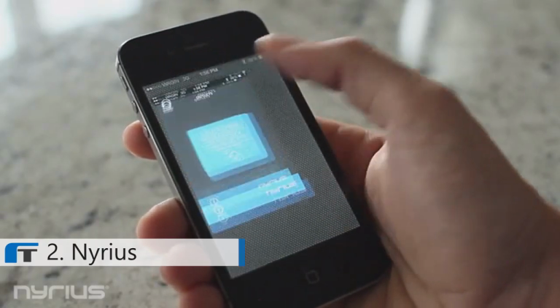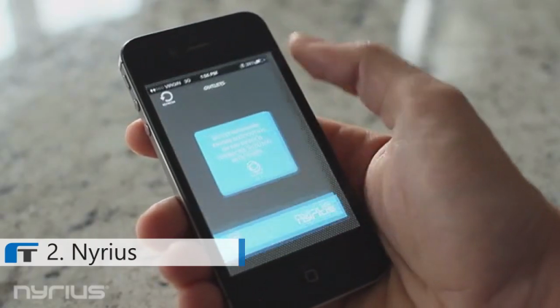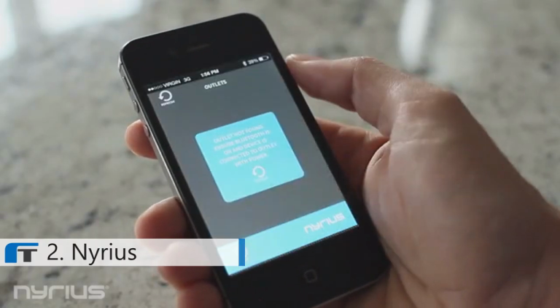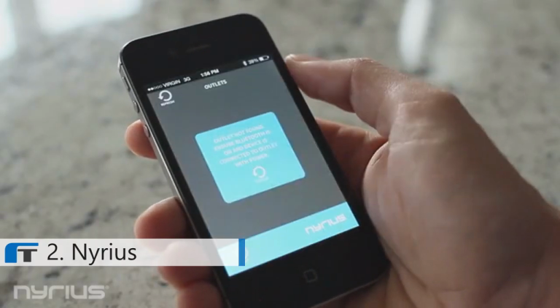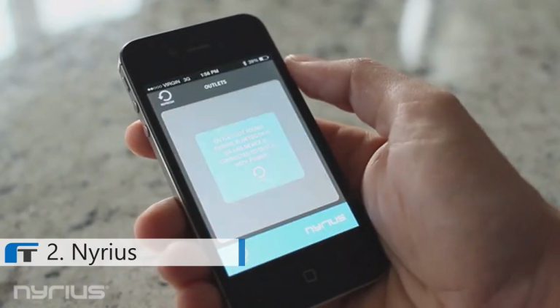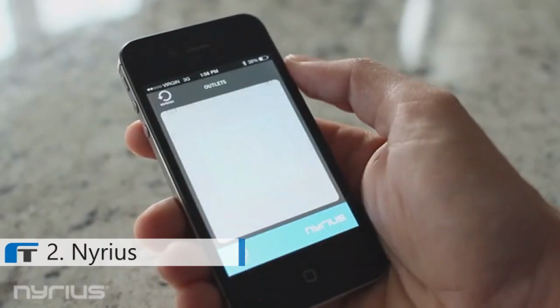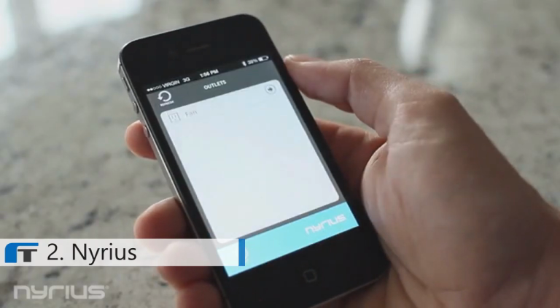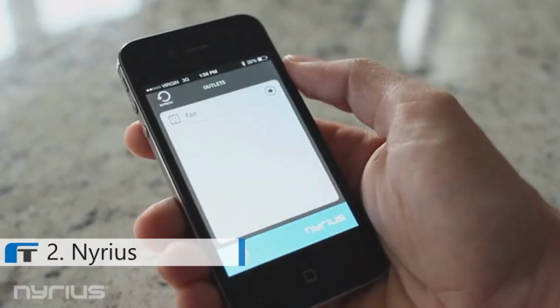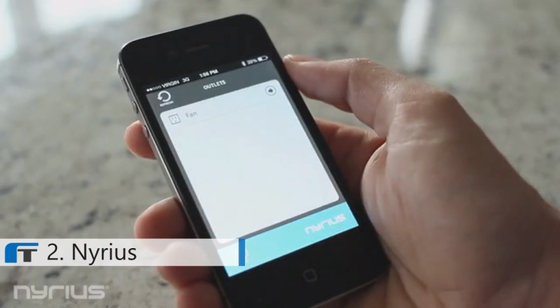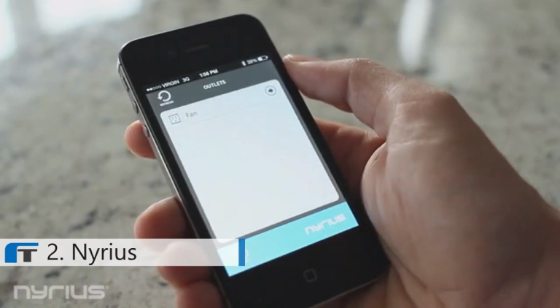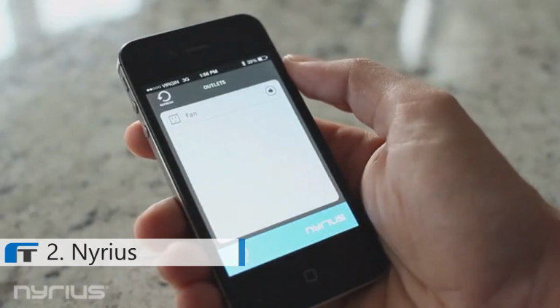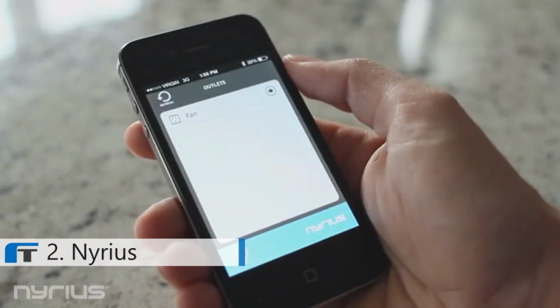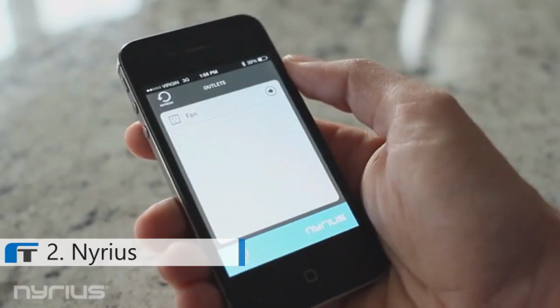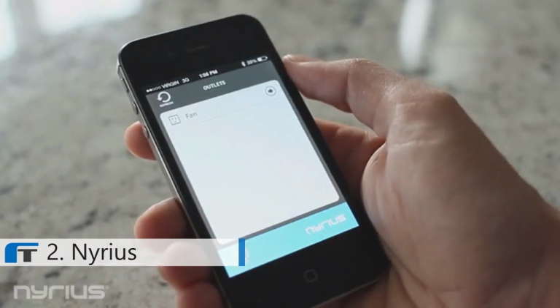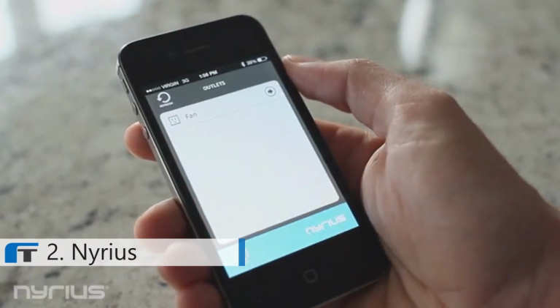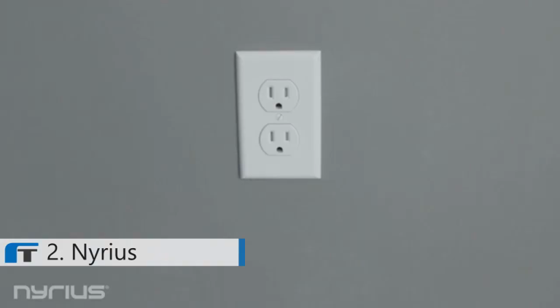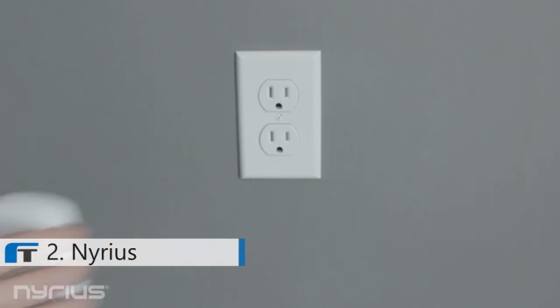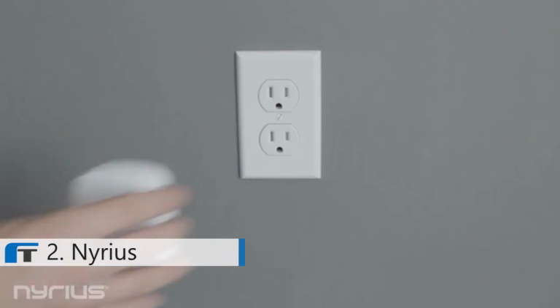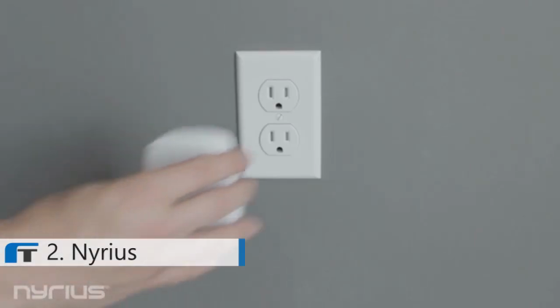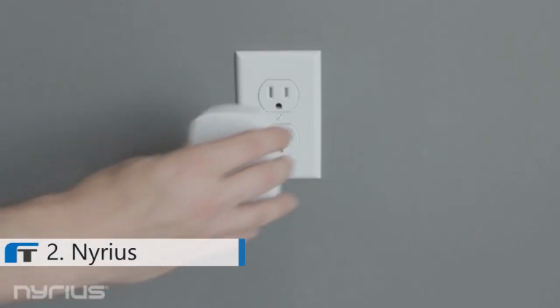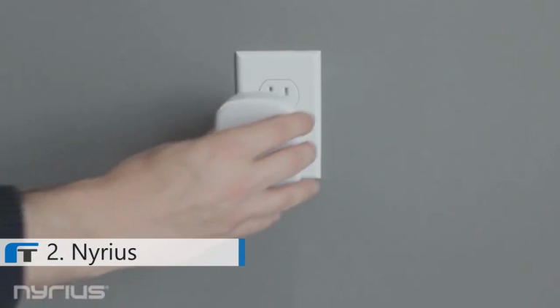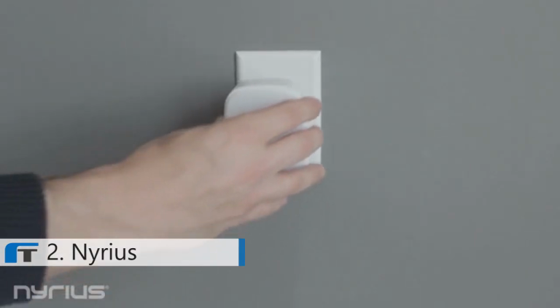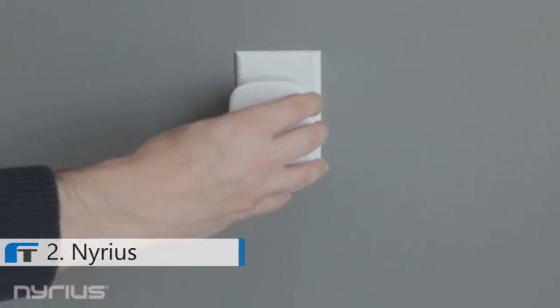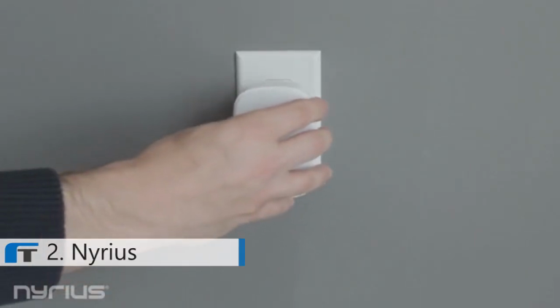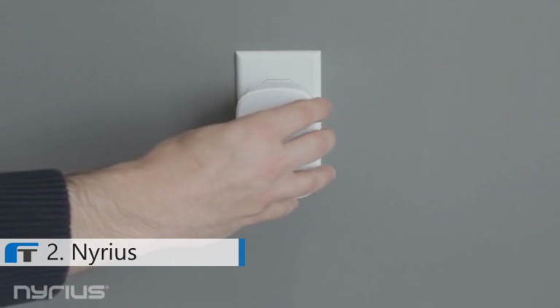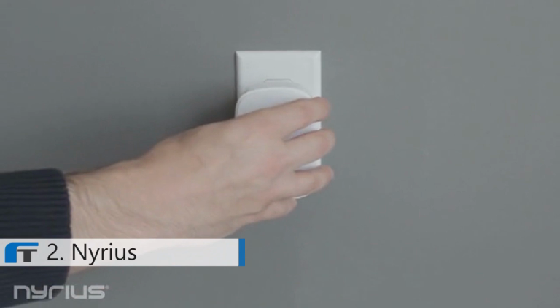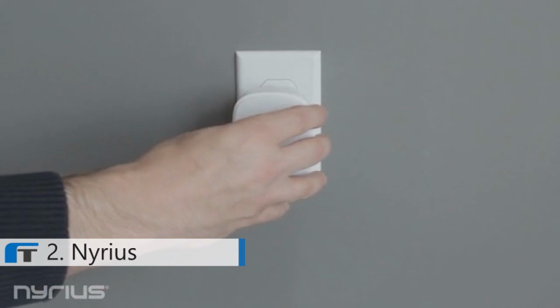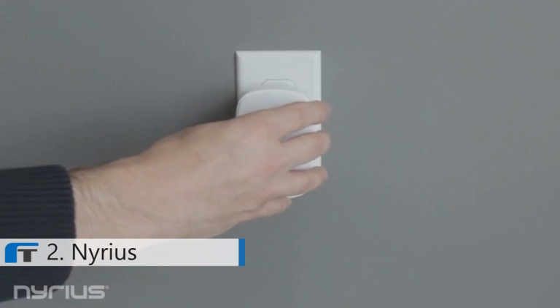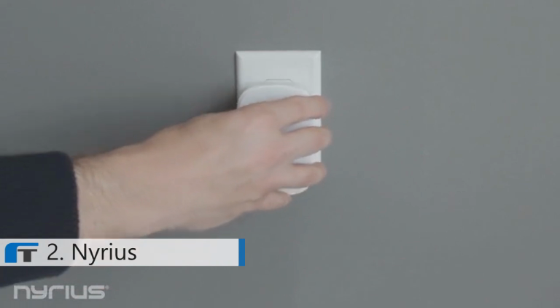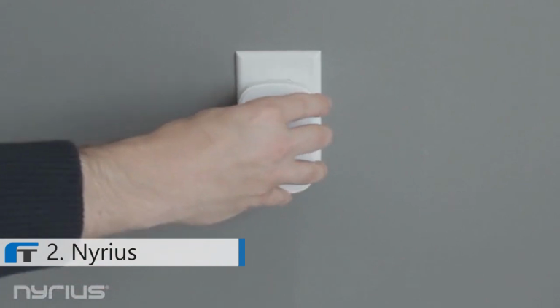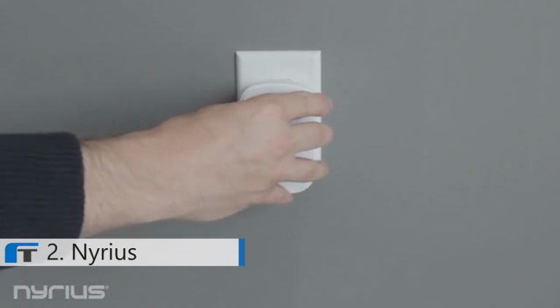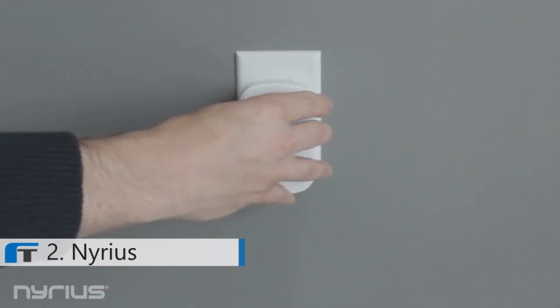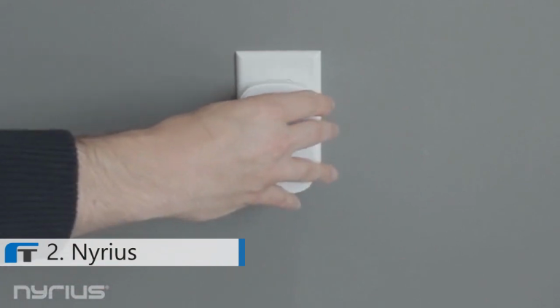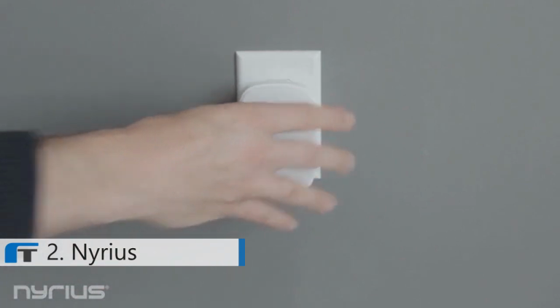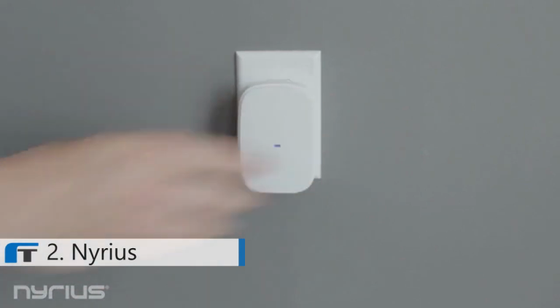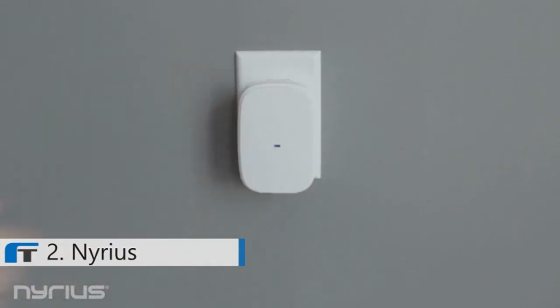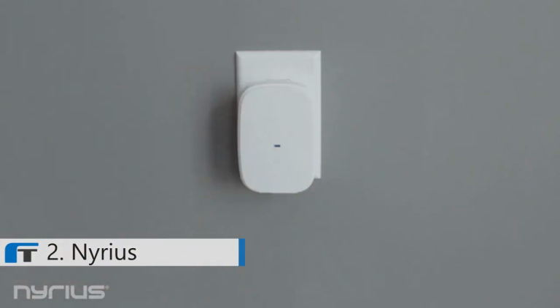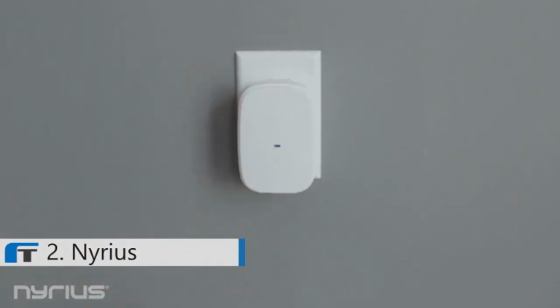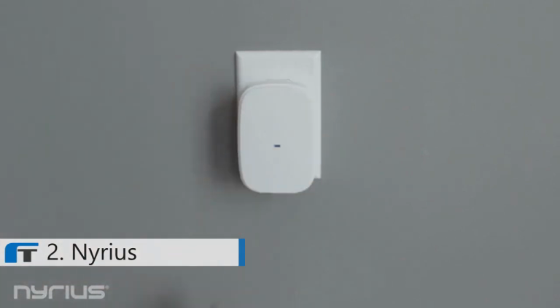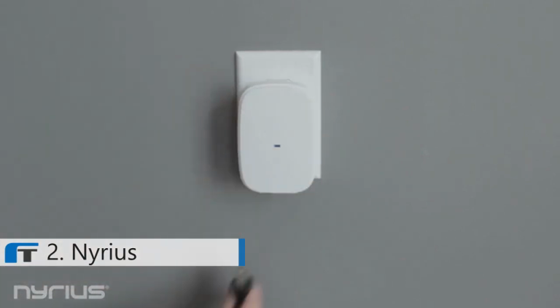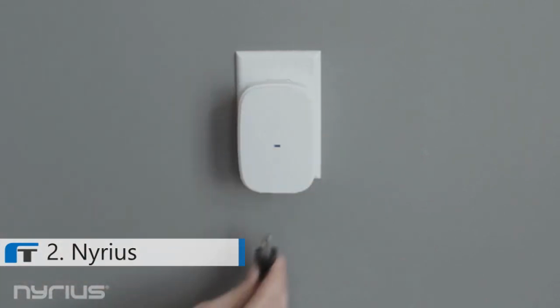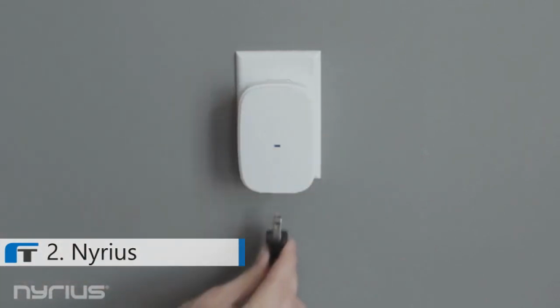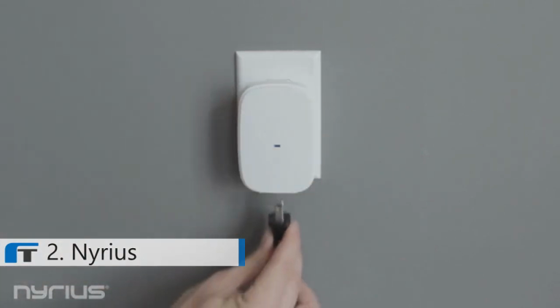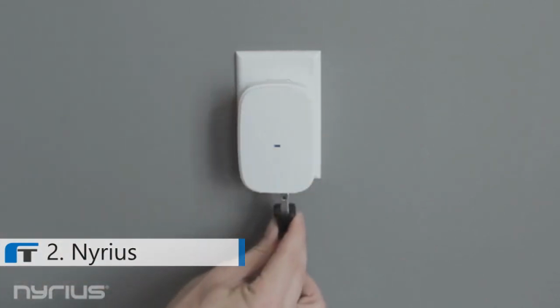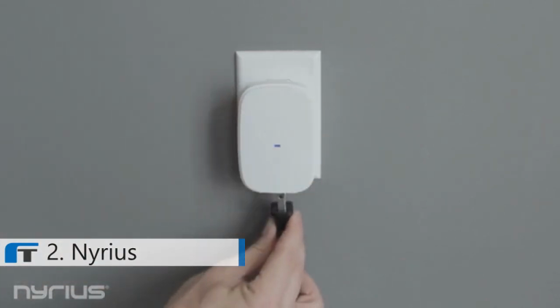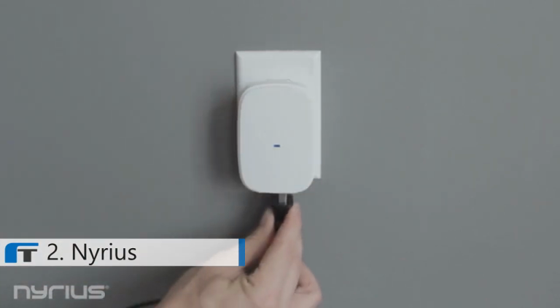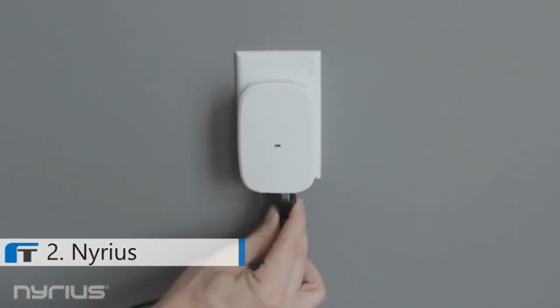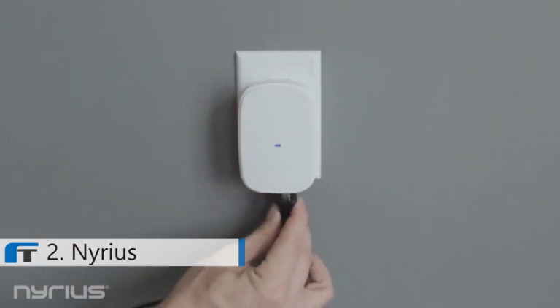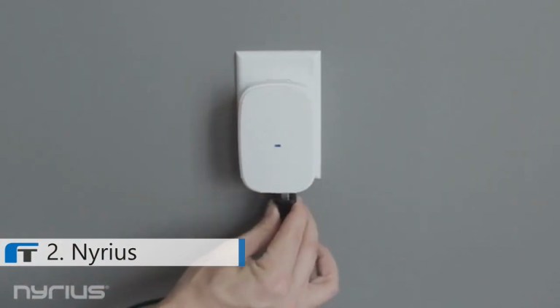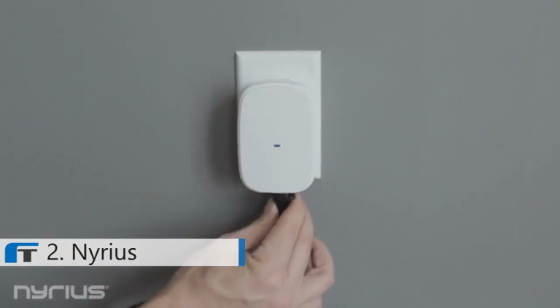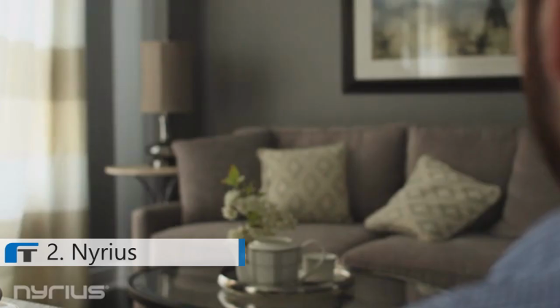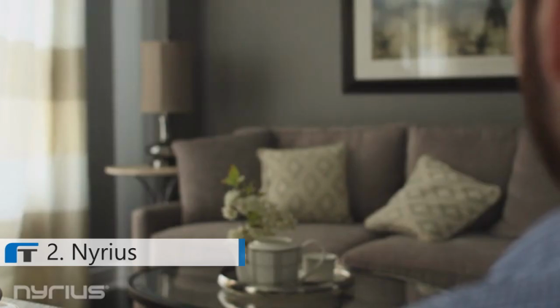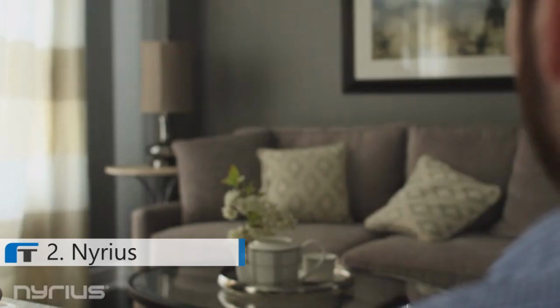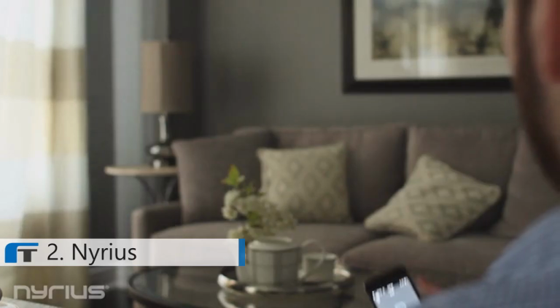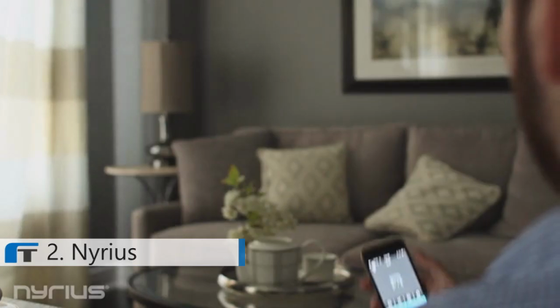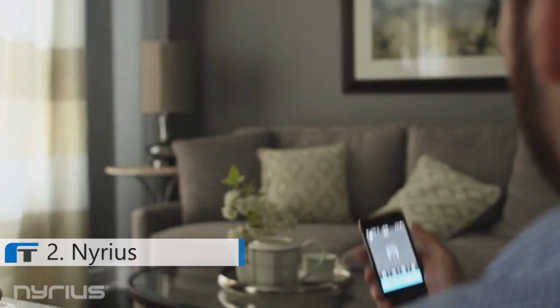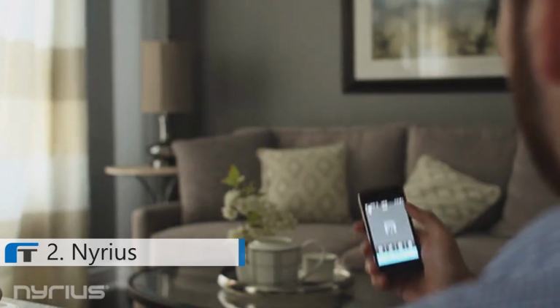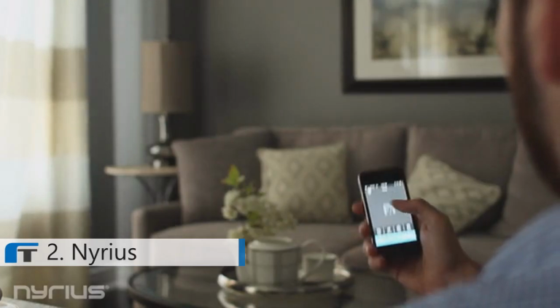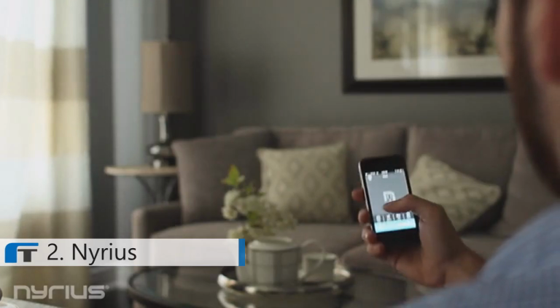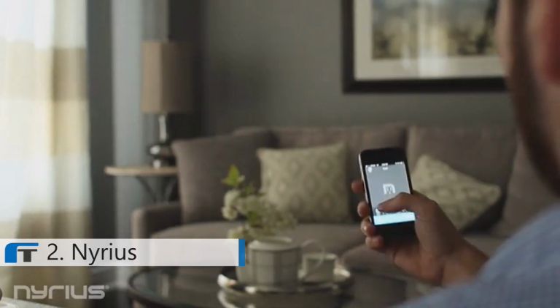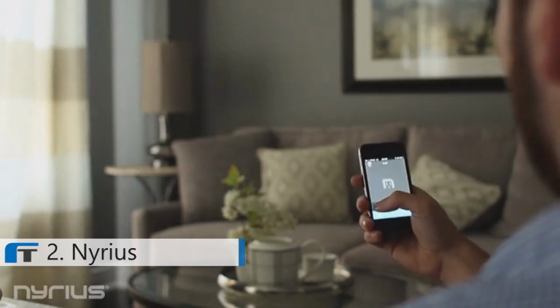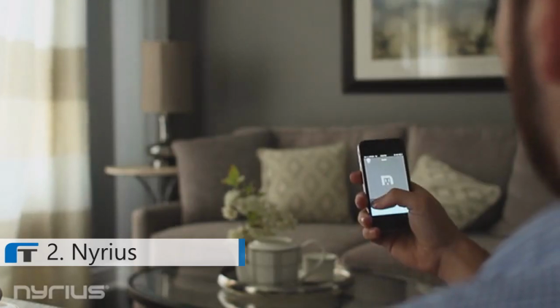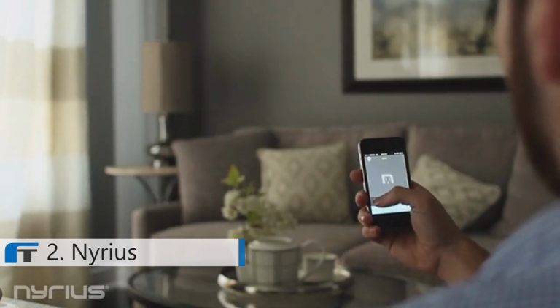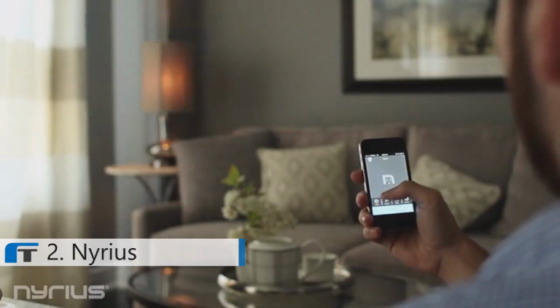Just download the free Nearest app, plug in the smart outlet, connect your favorite appliances, and control them from your smartphone.